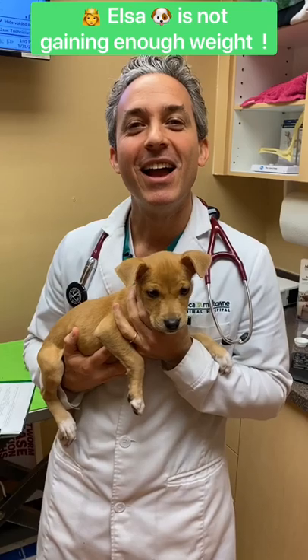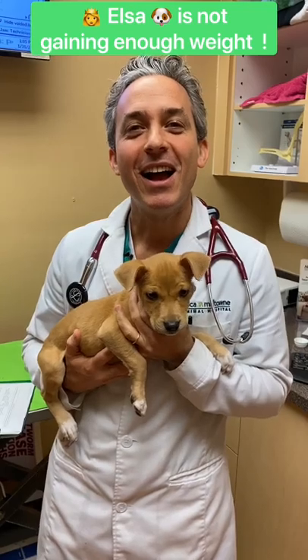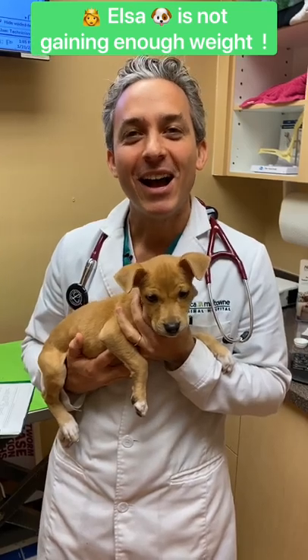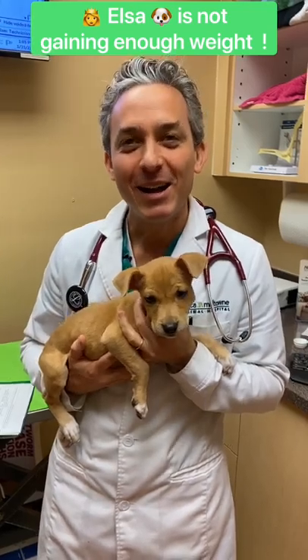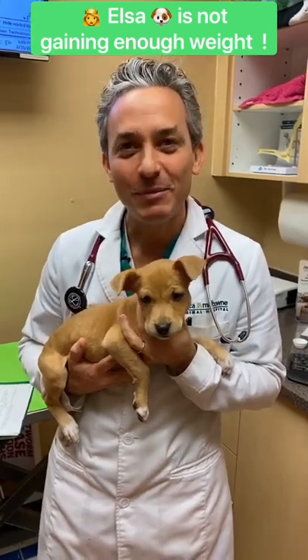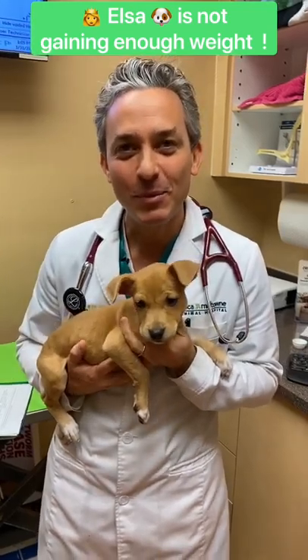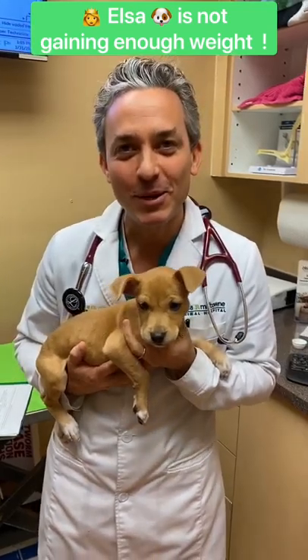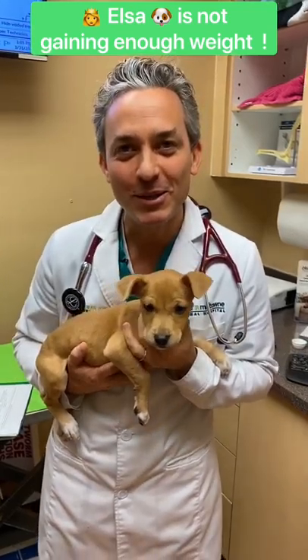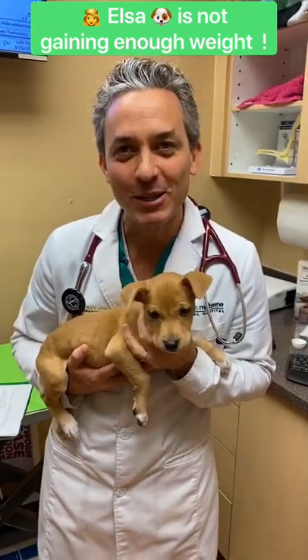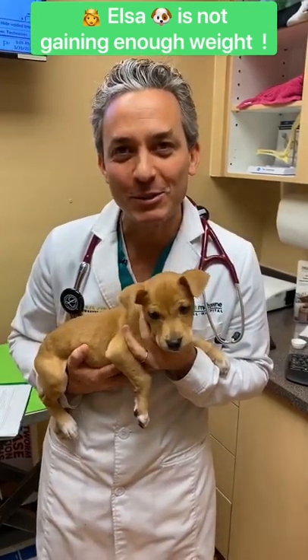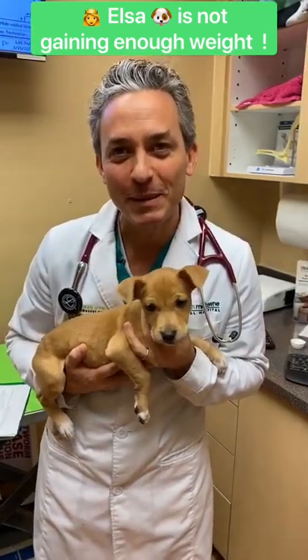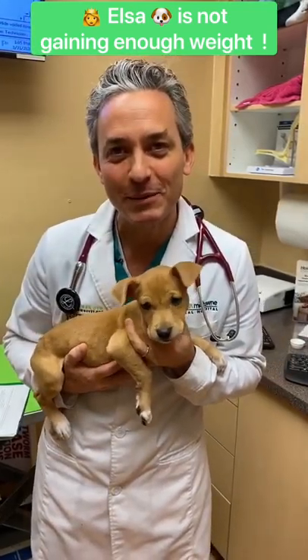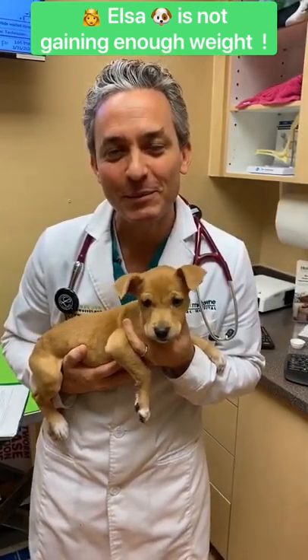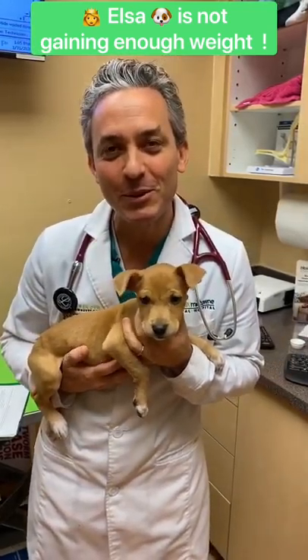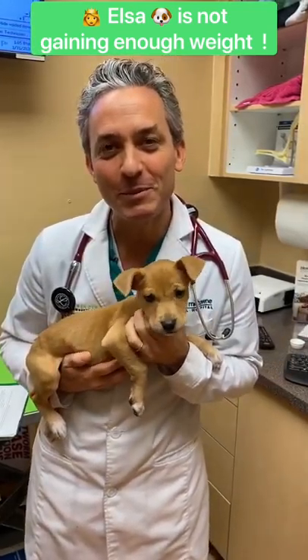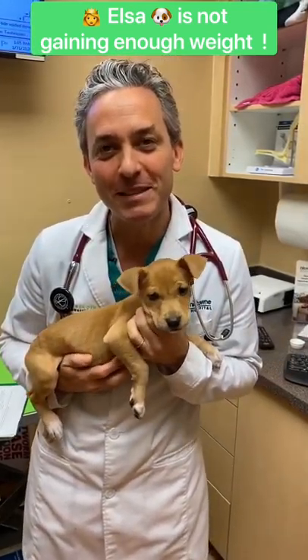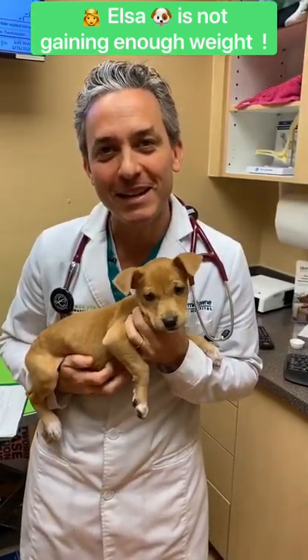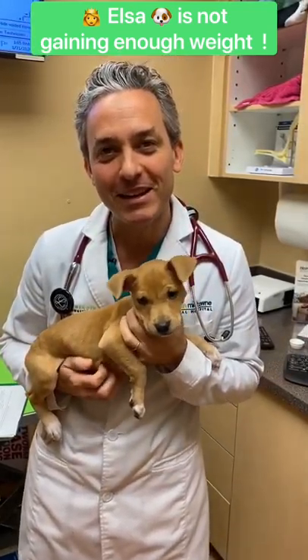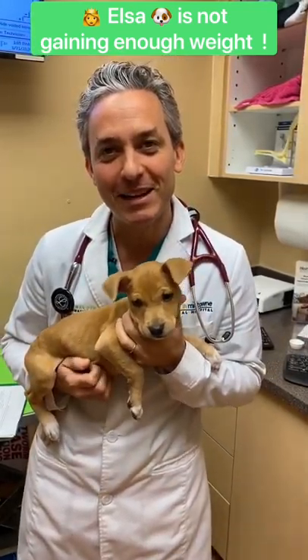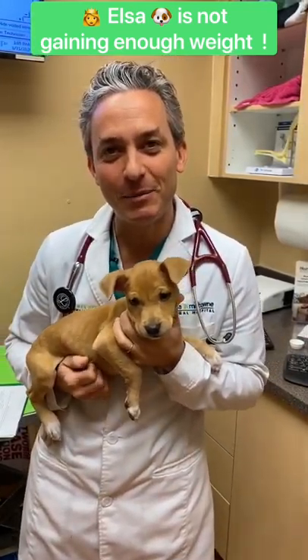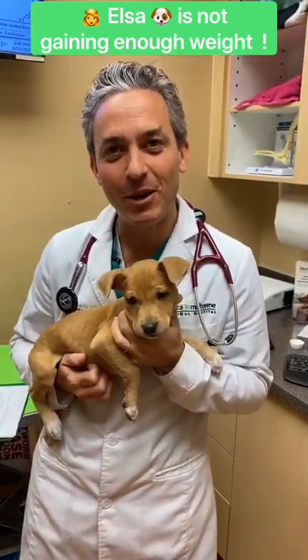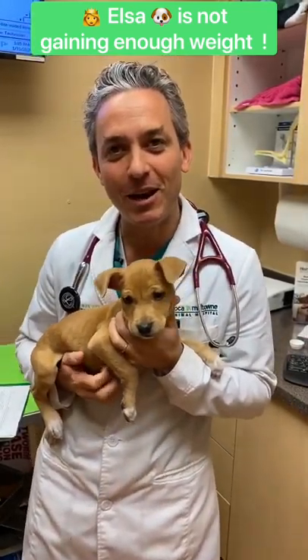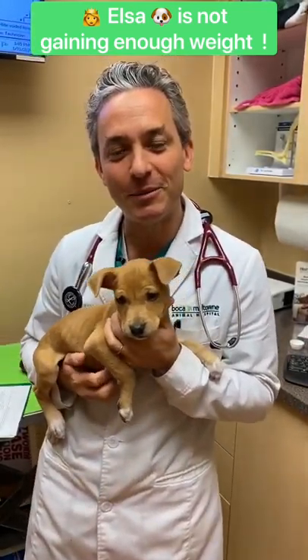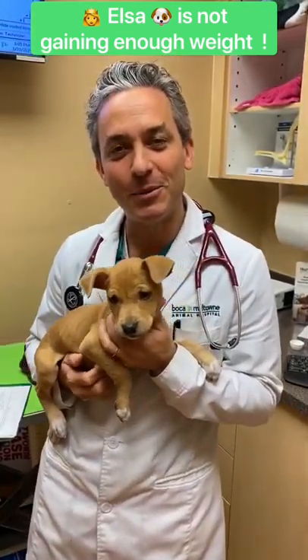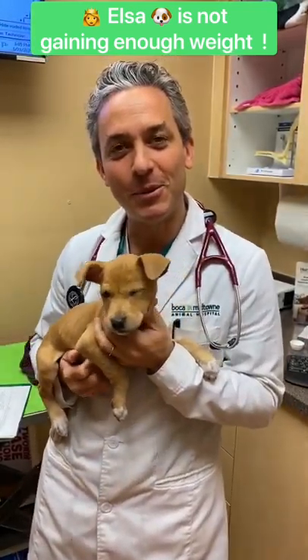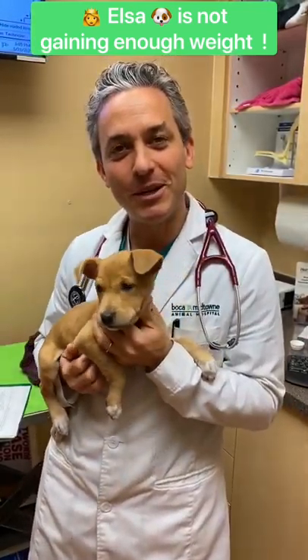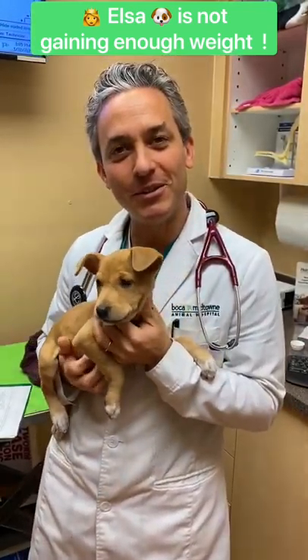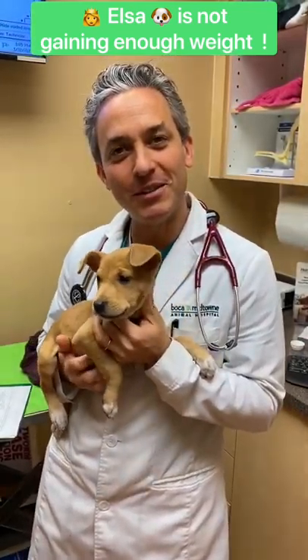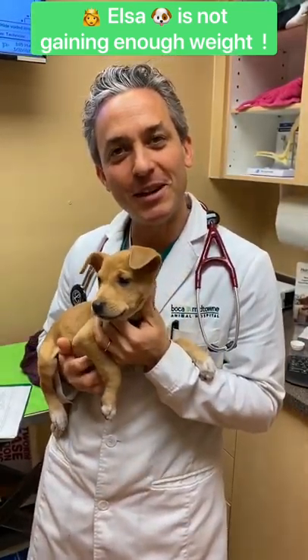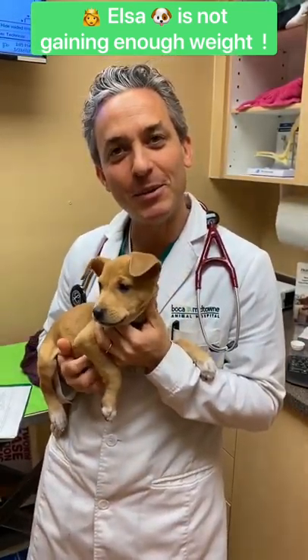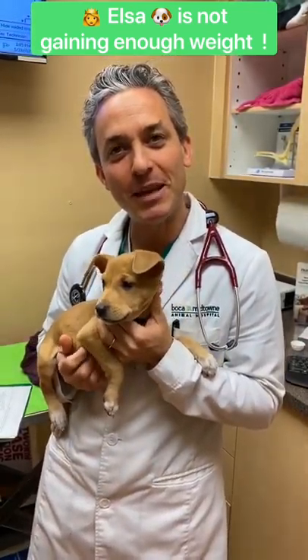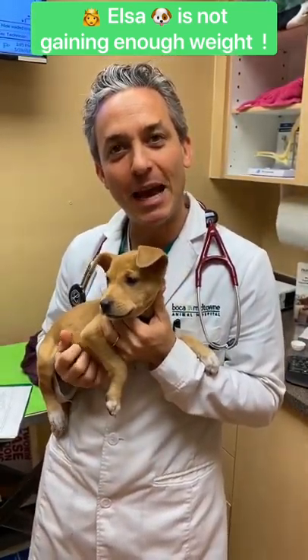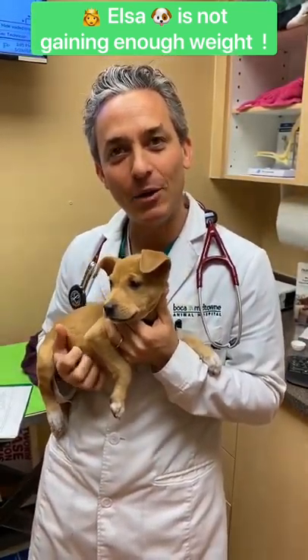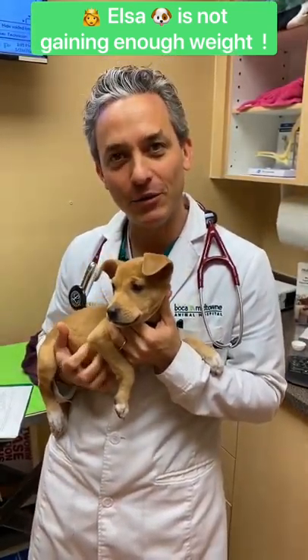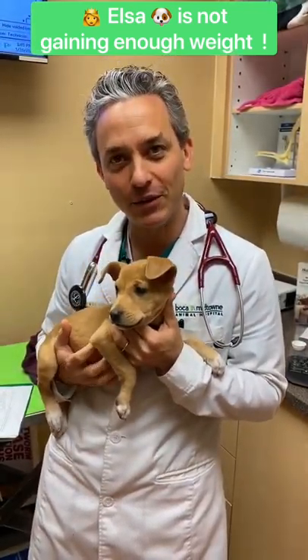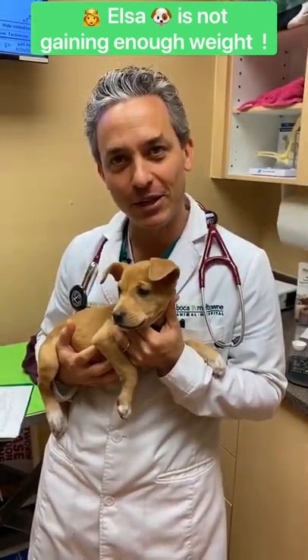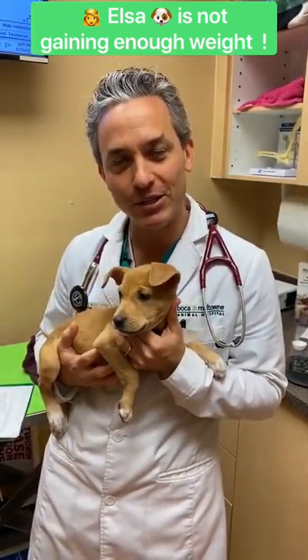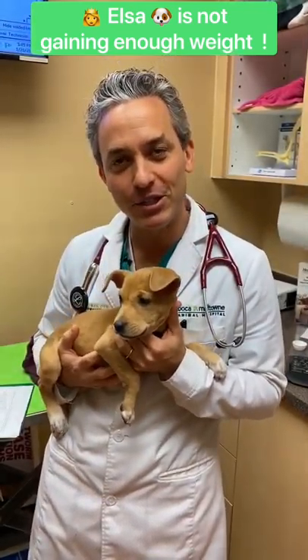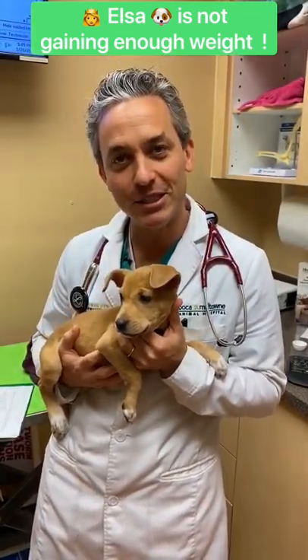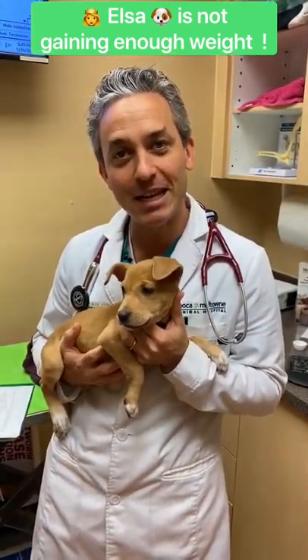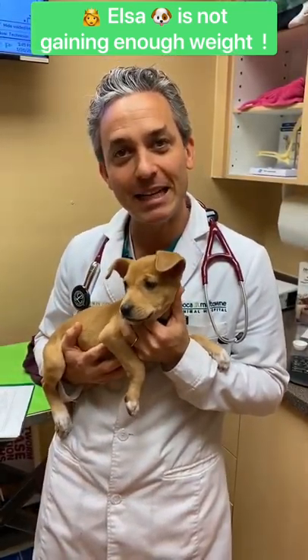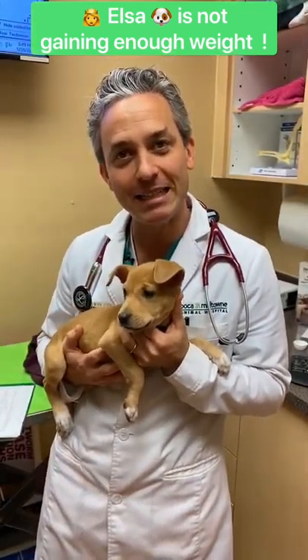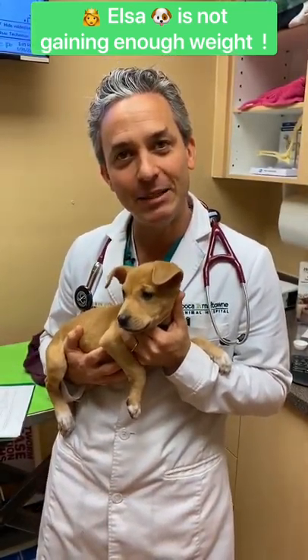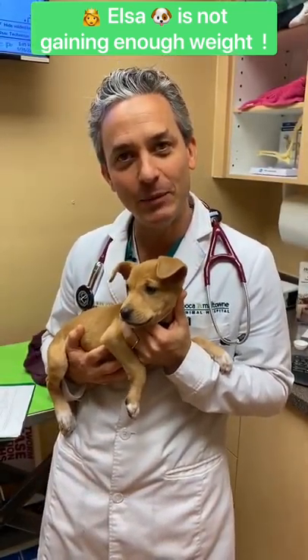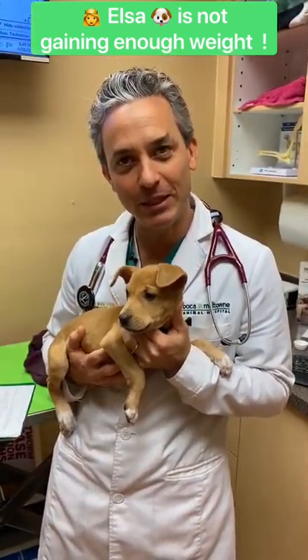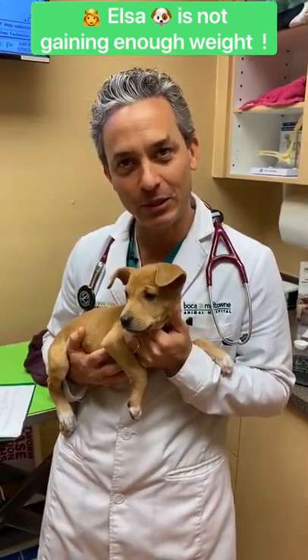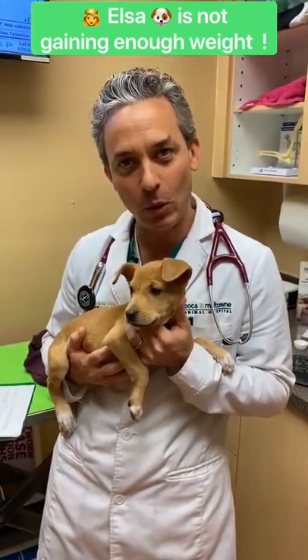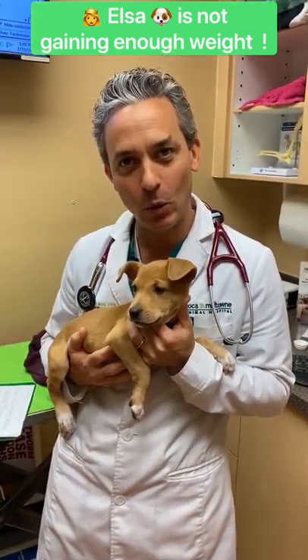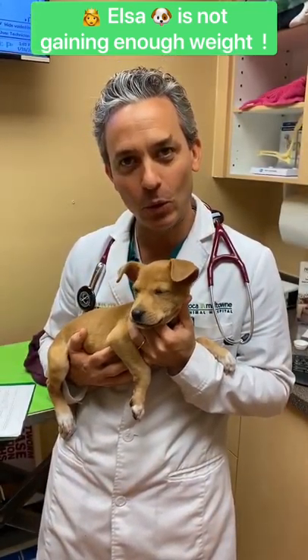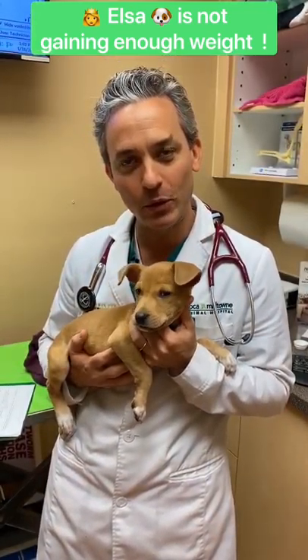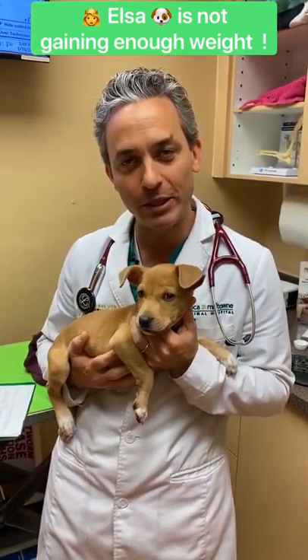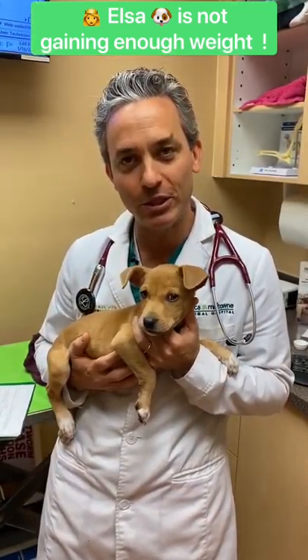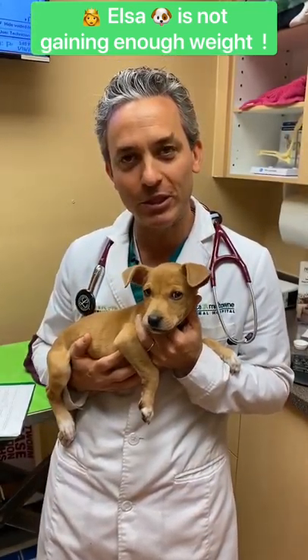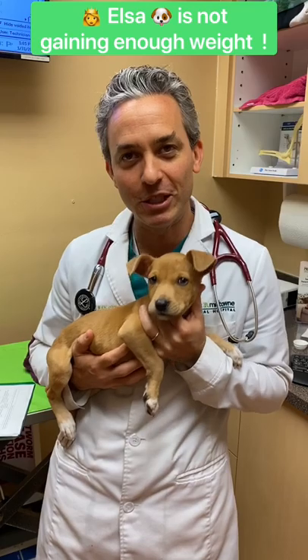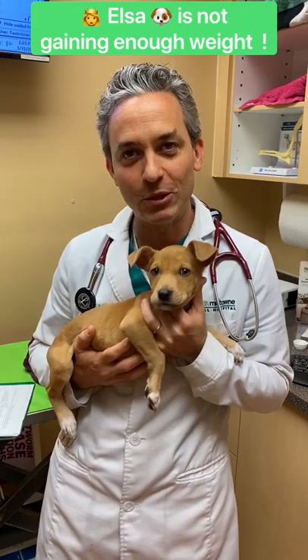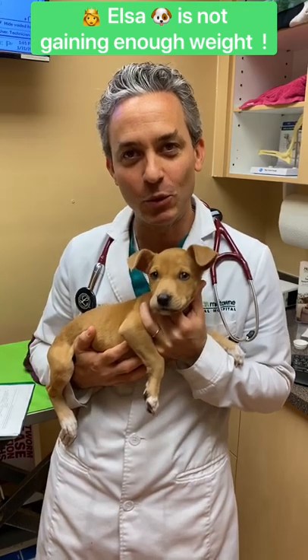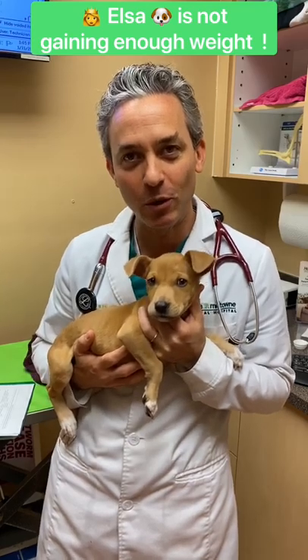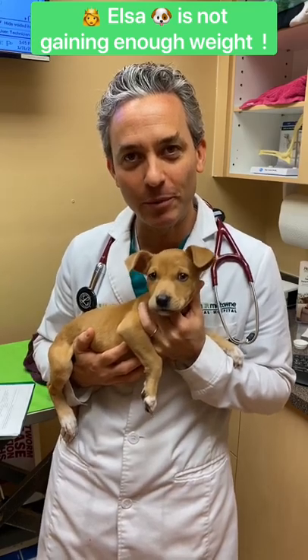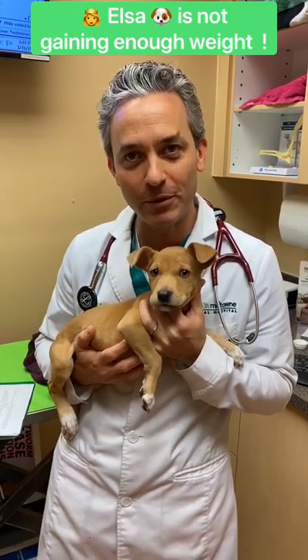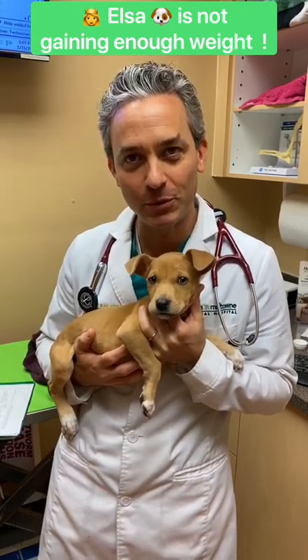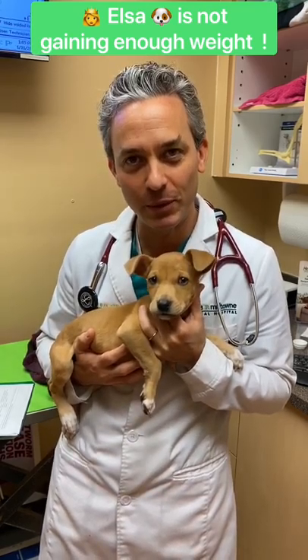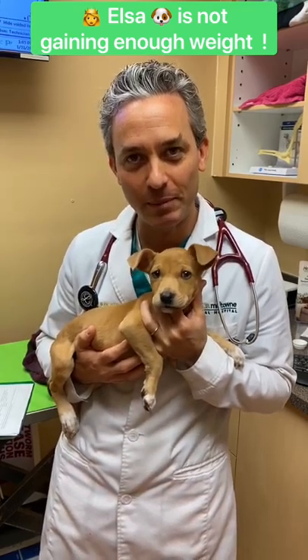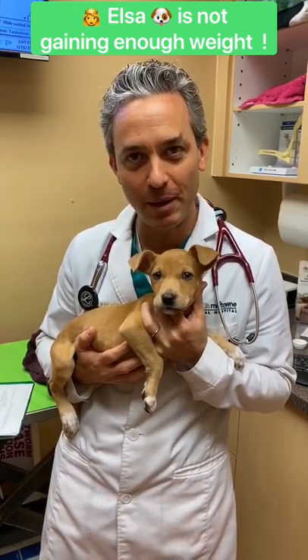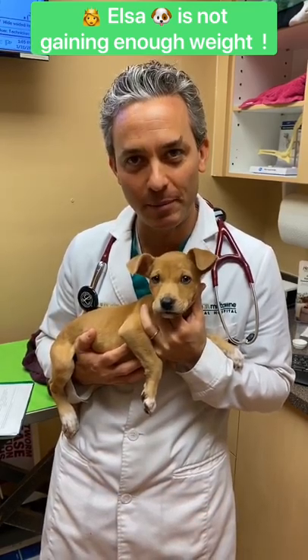Hi everyone, Dr. Mann from Boca Midtown Animal Hospital. We're here today with Elsa and she's 19 weeks old and she's an adorable sweet puppy.